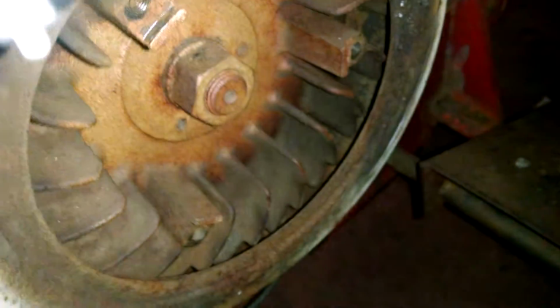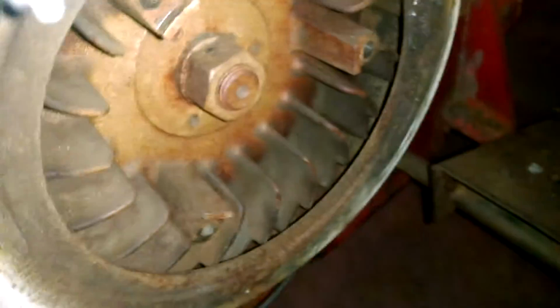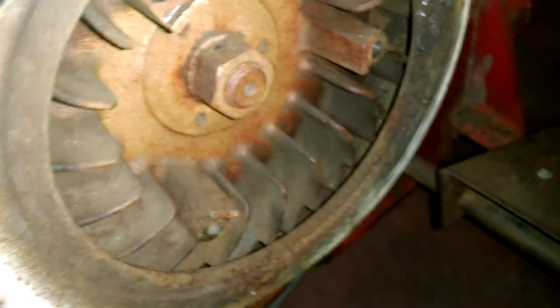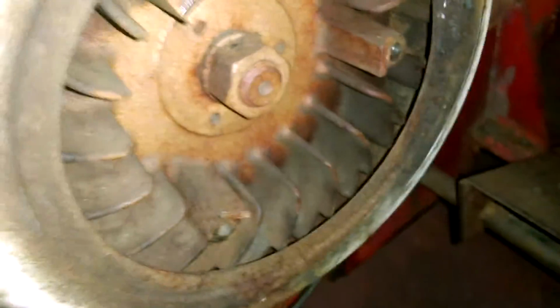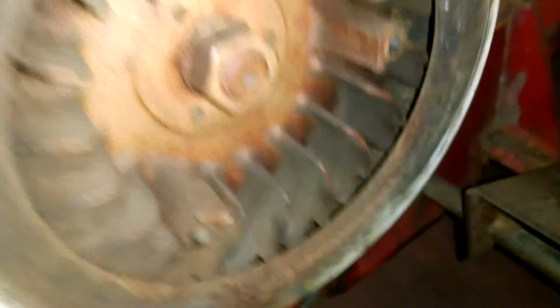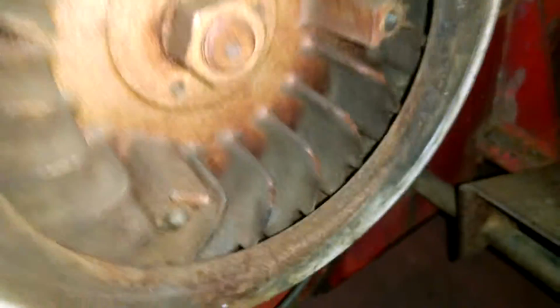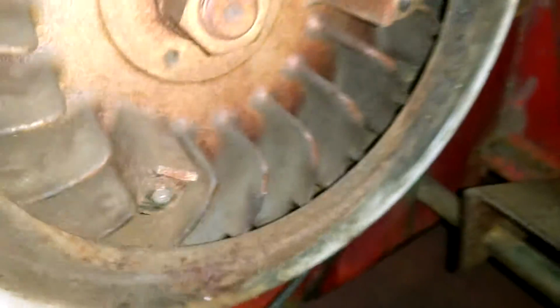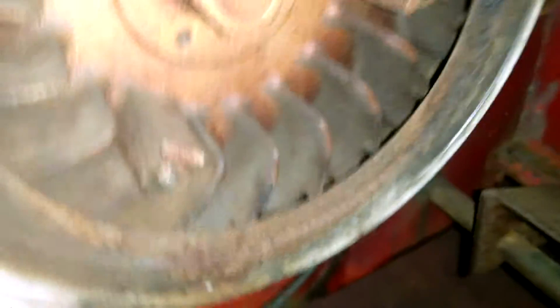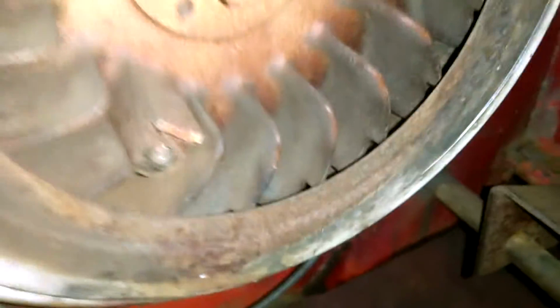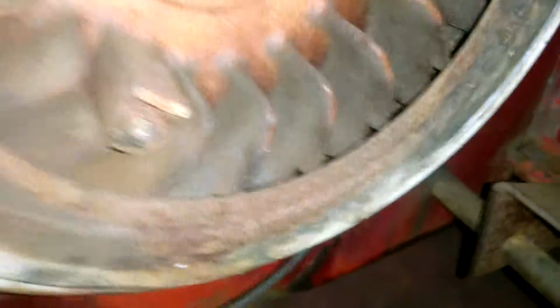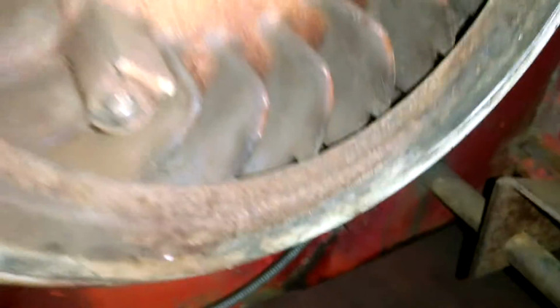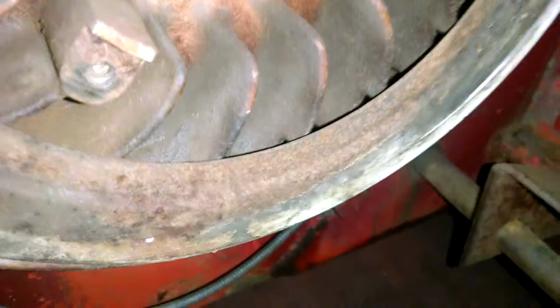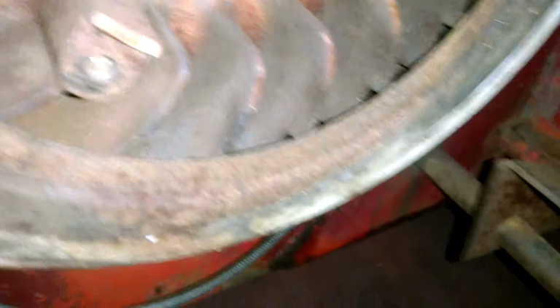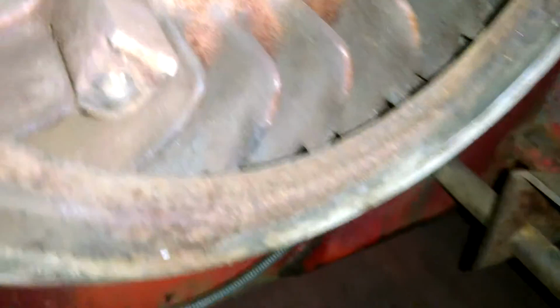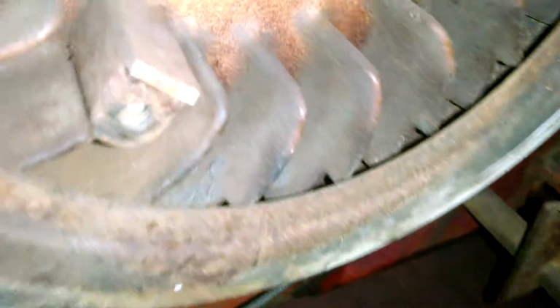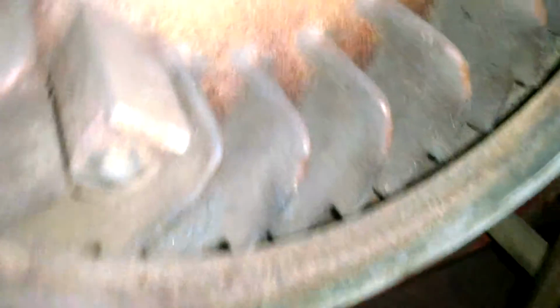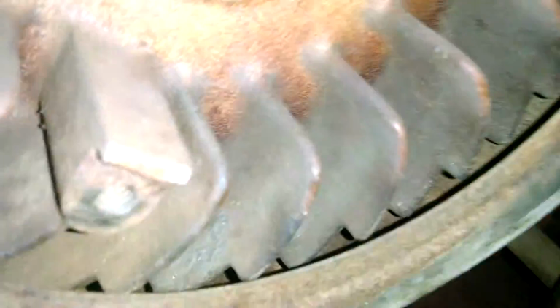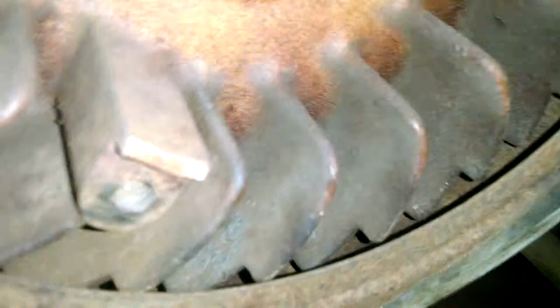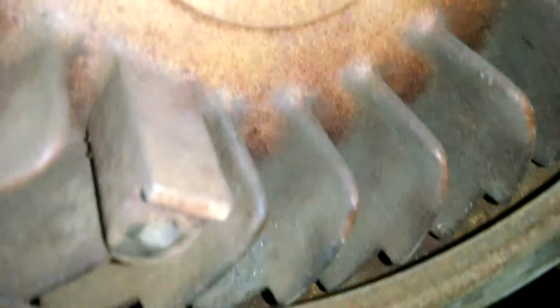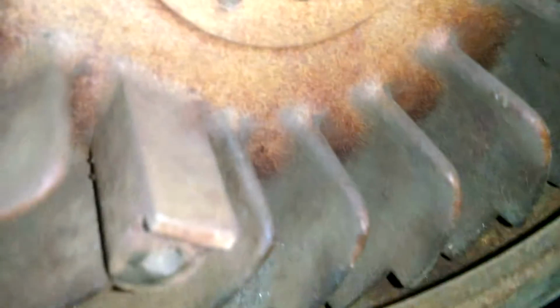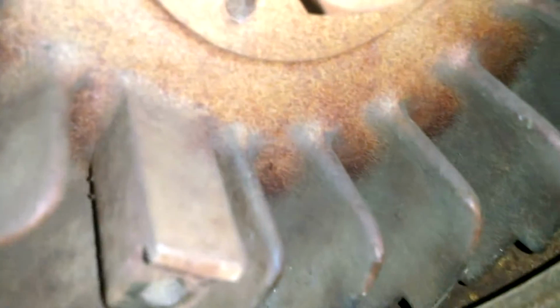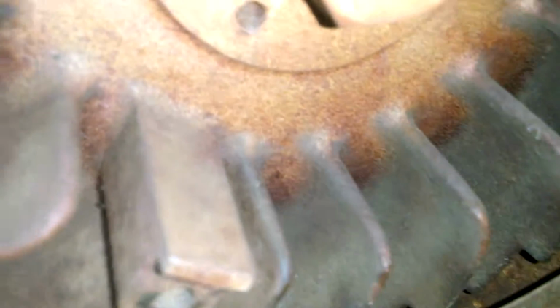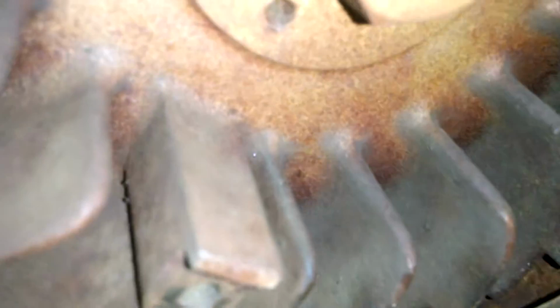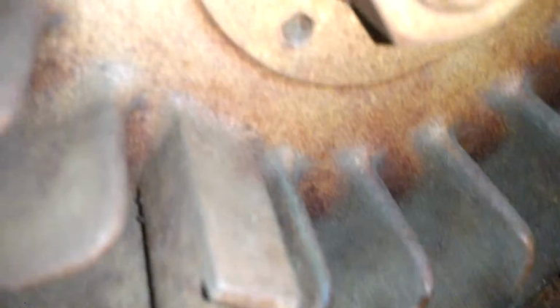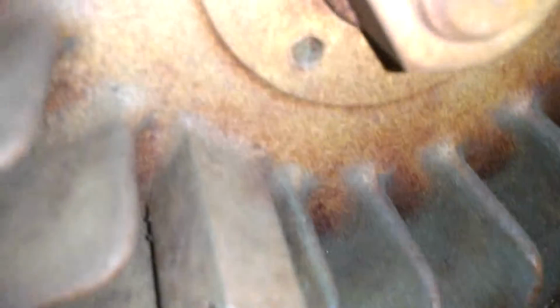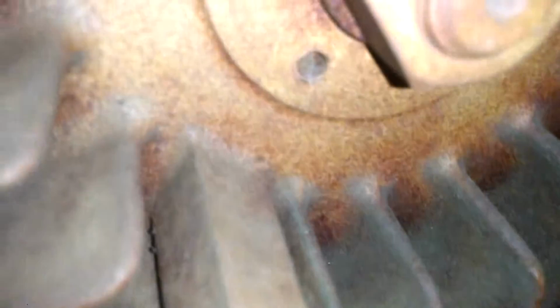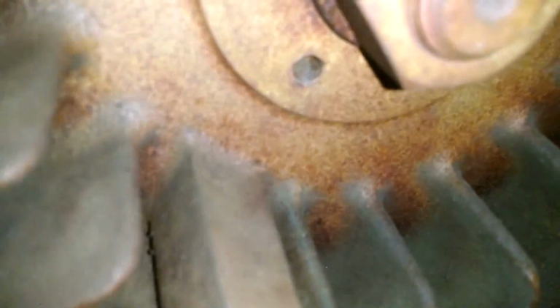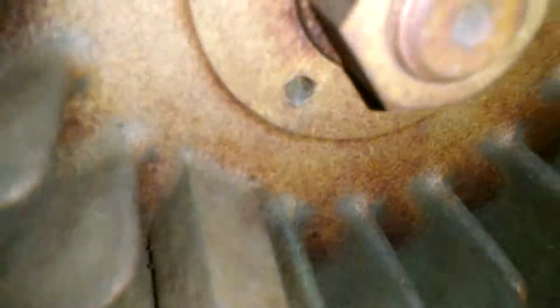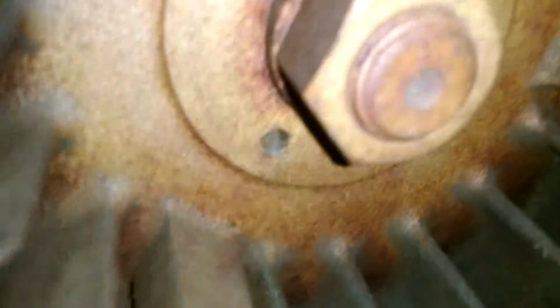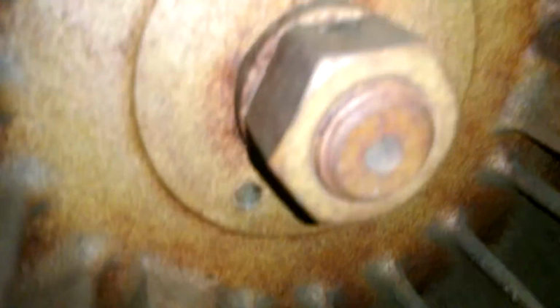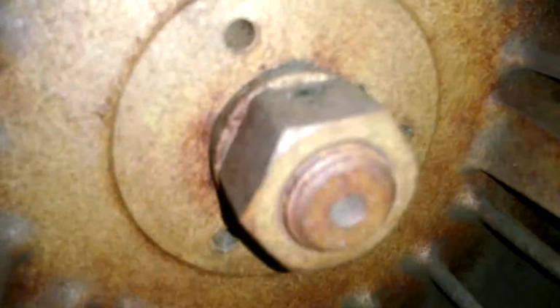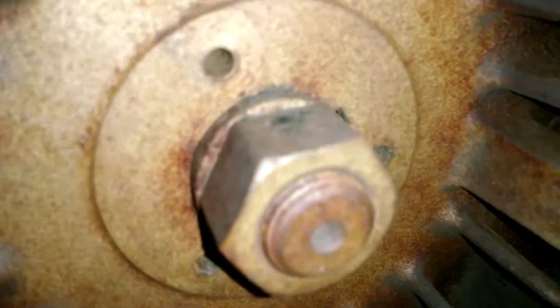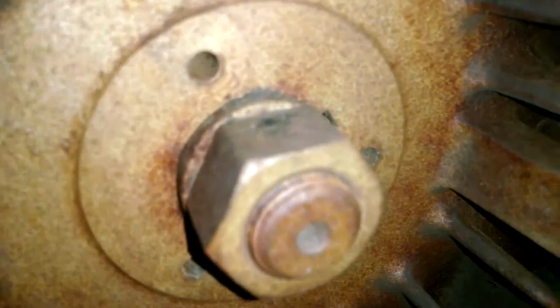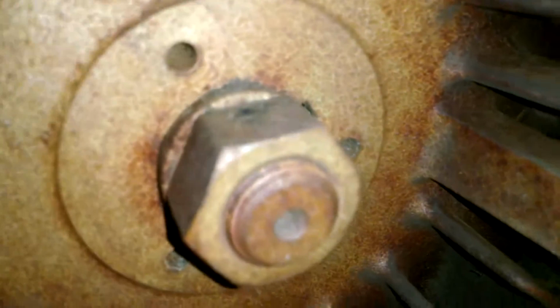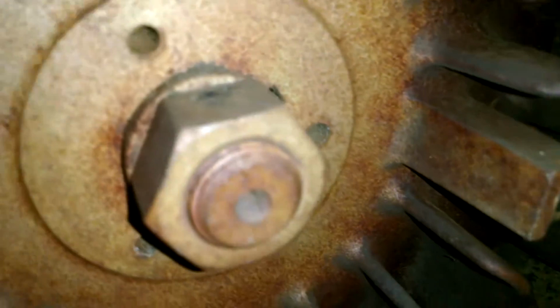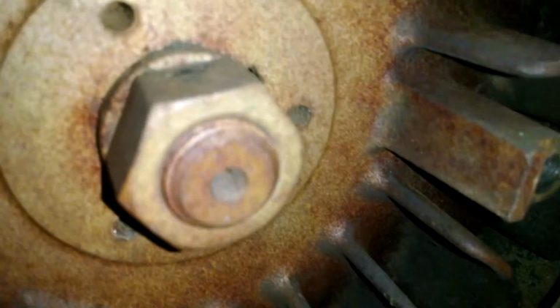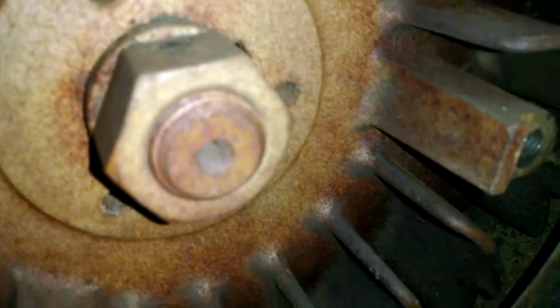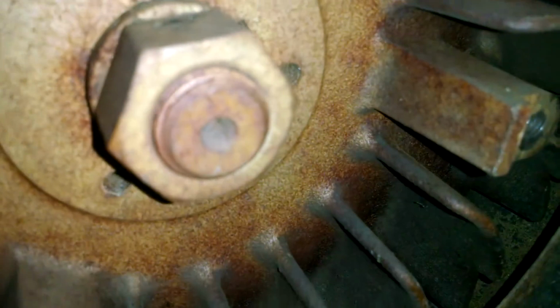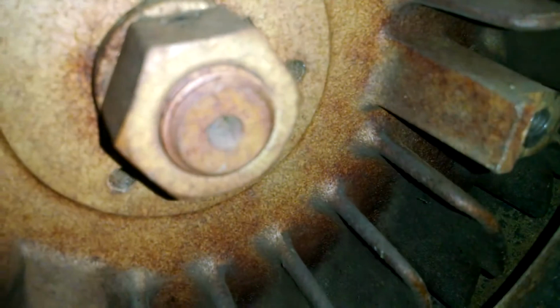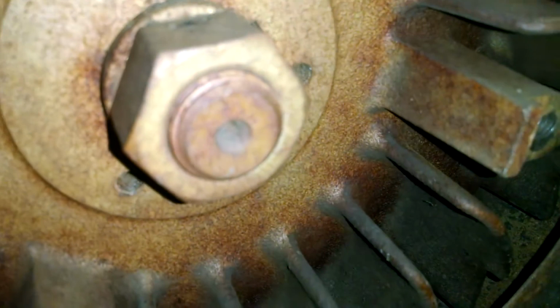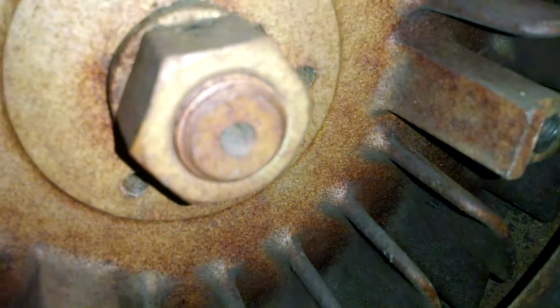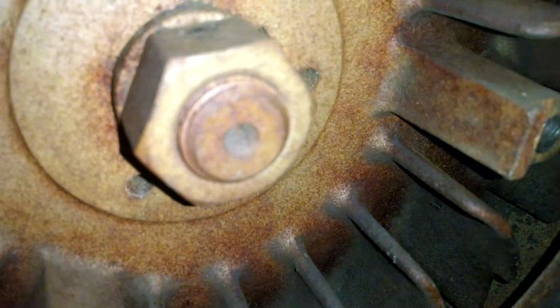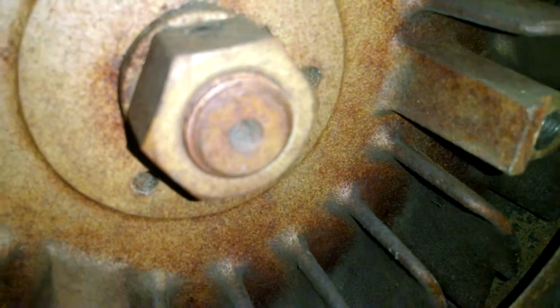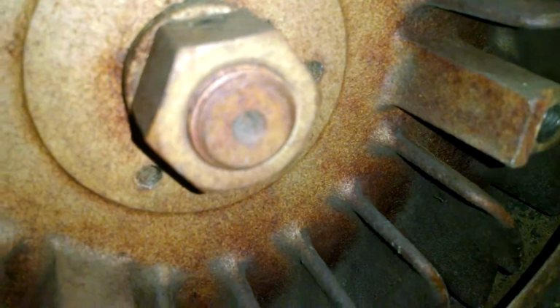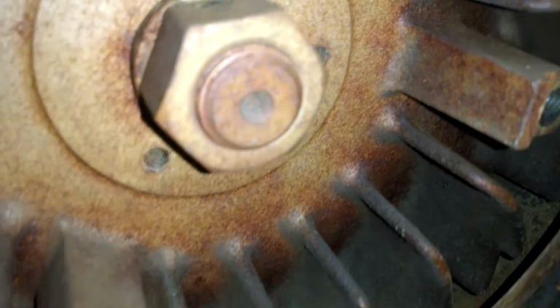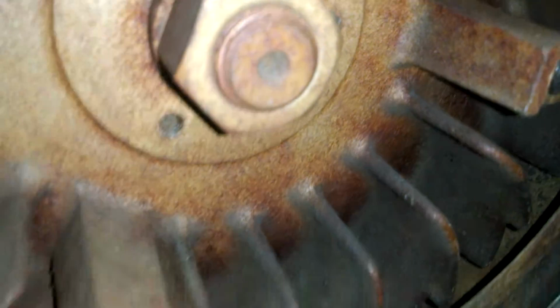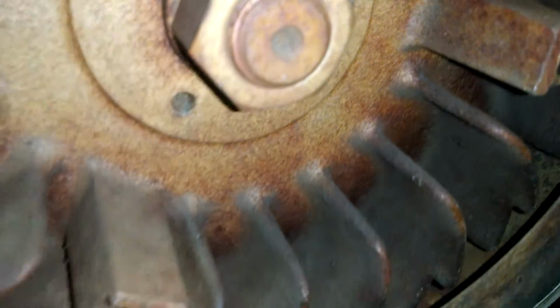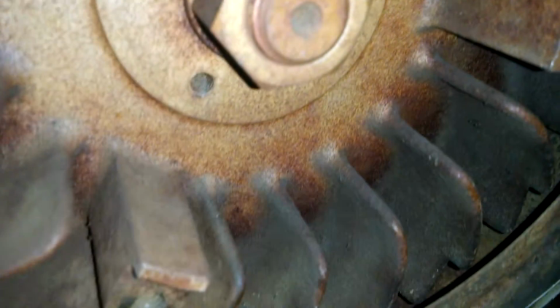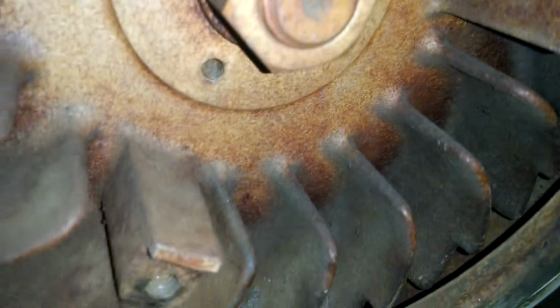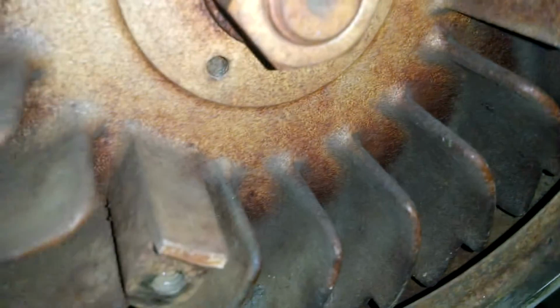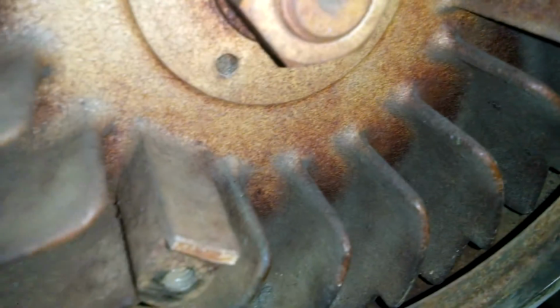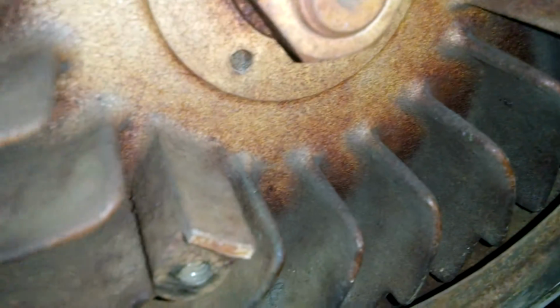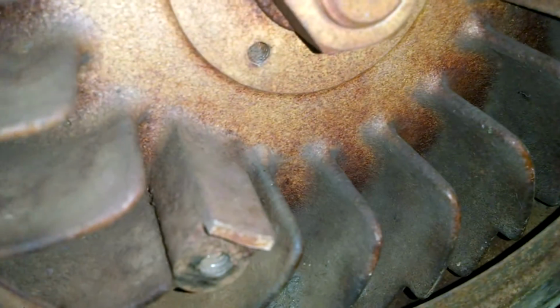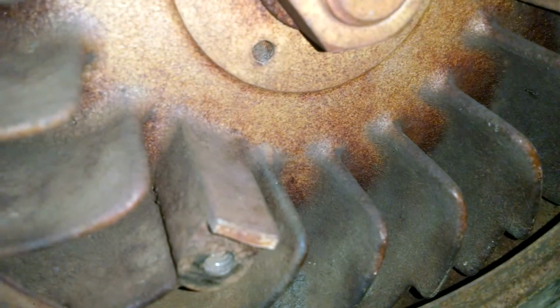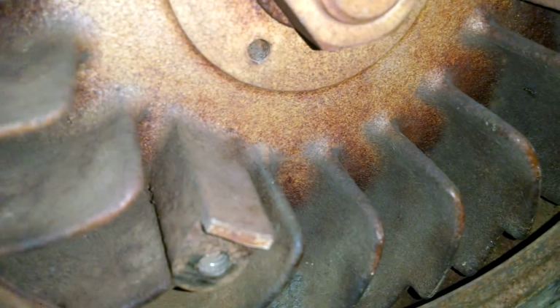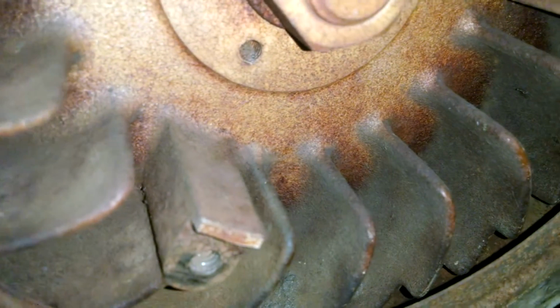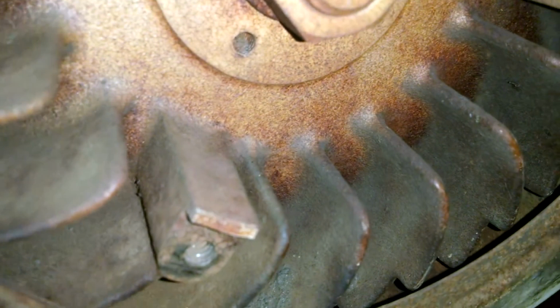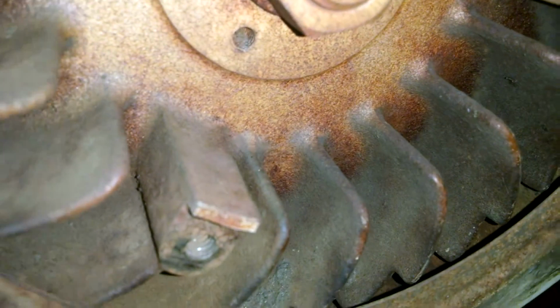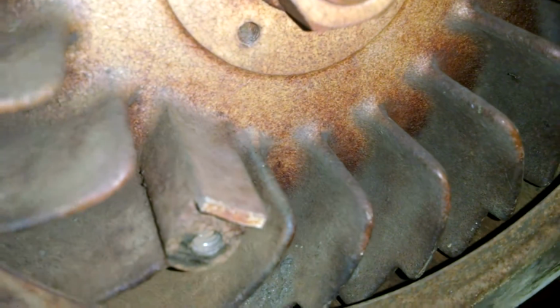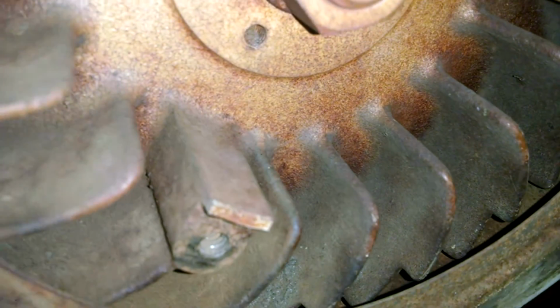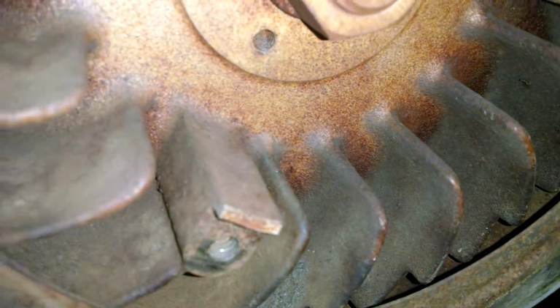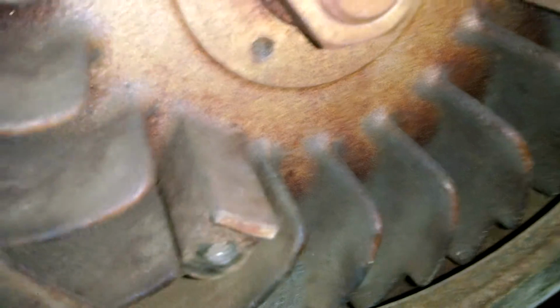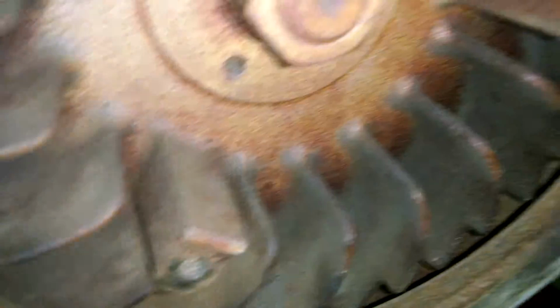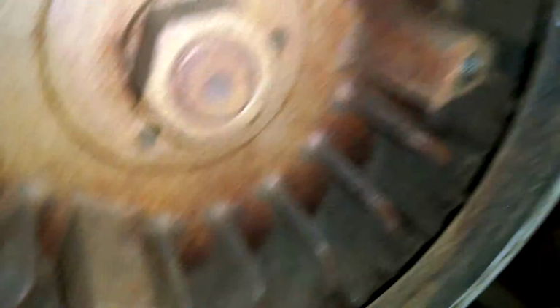Flywheel — it's got a little bit of rust on it. I took off the cover. If it rope starts and all that other stuff.